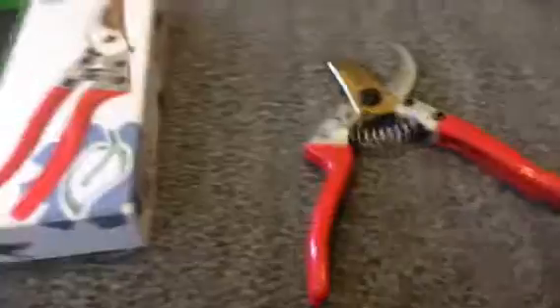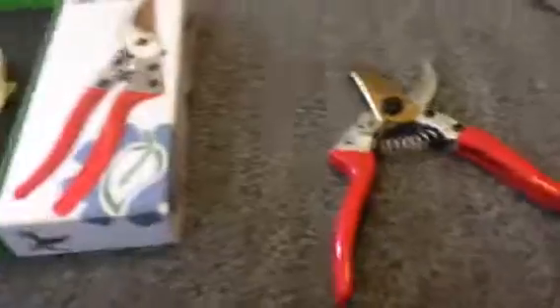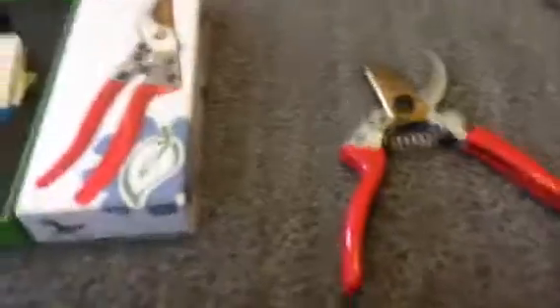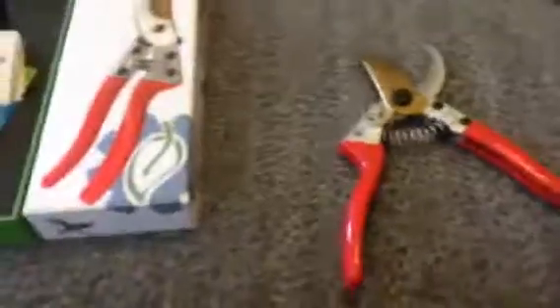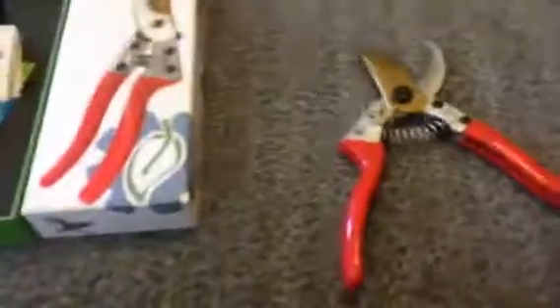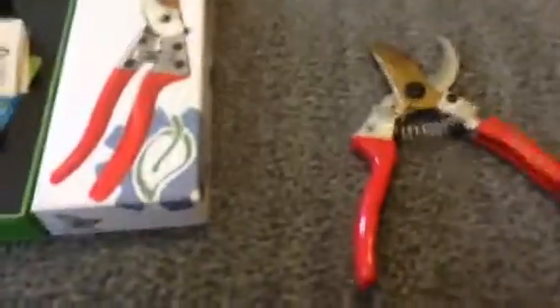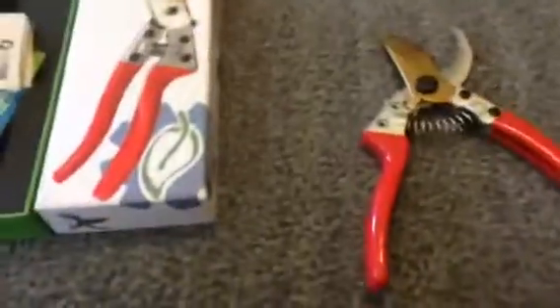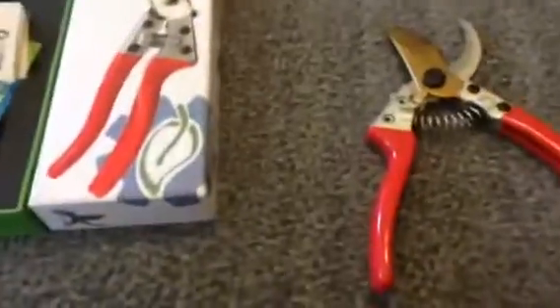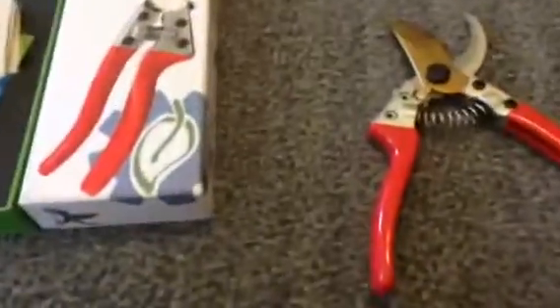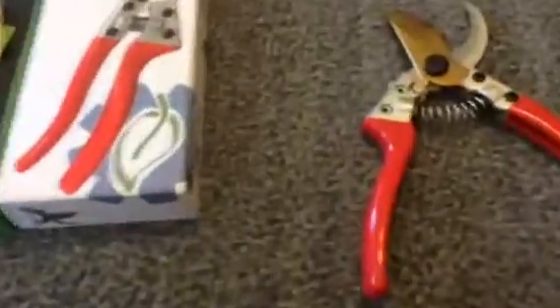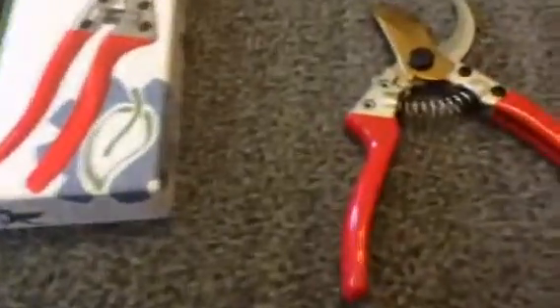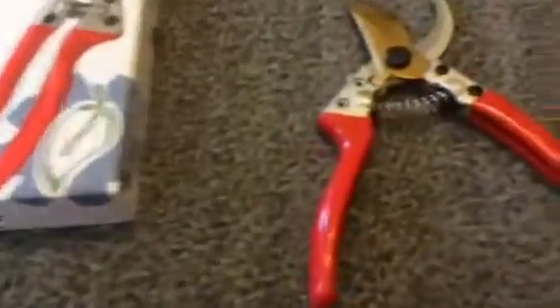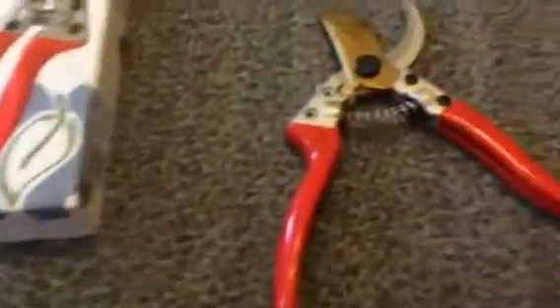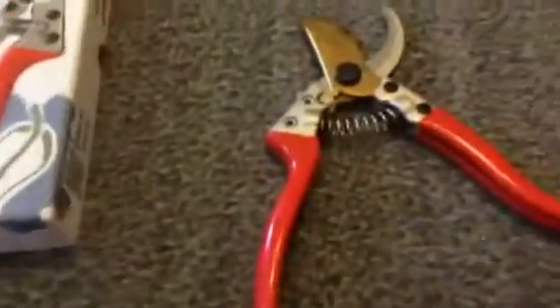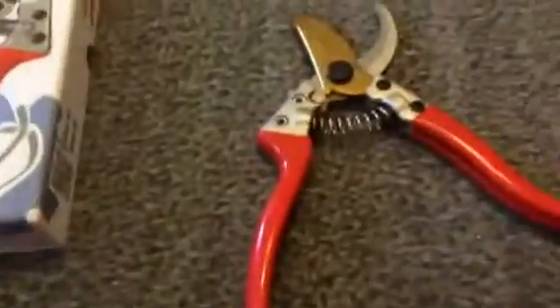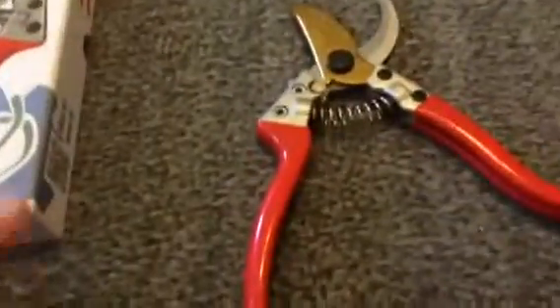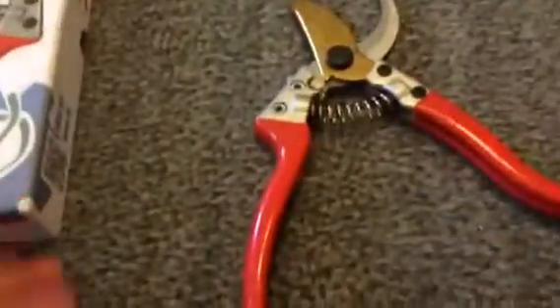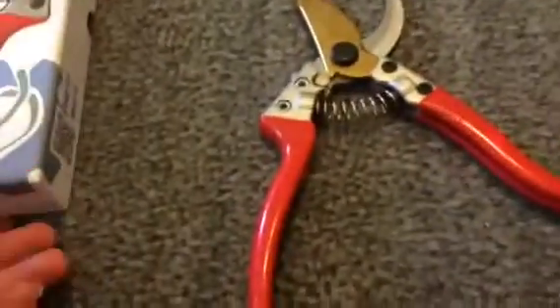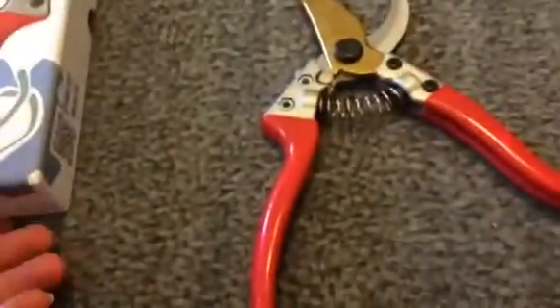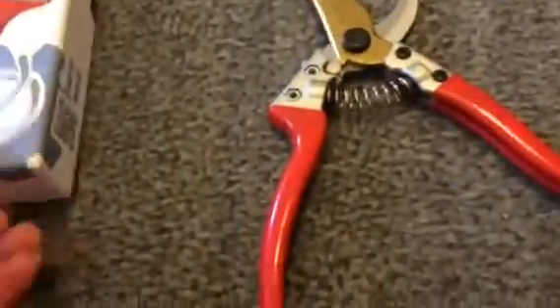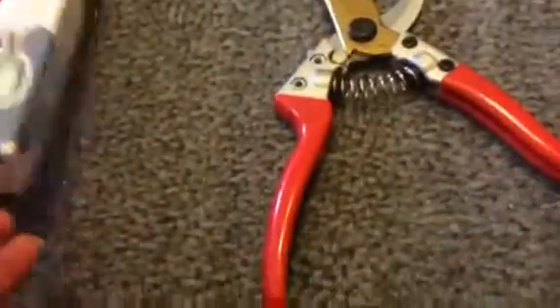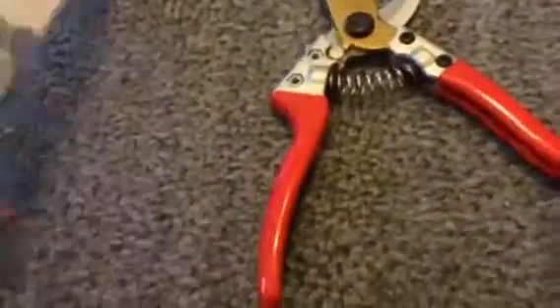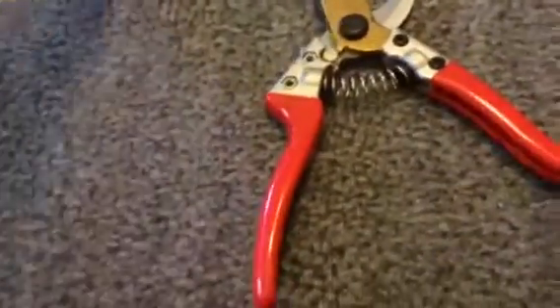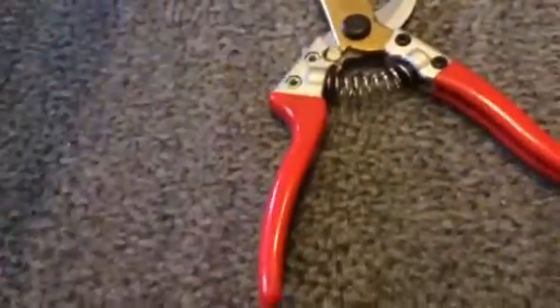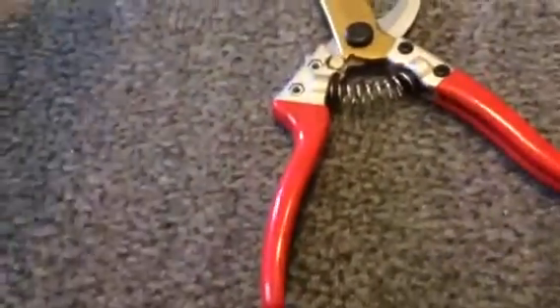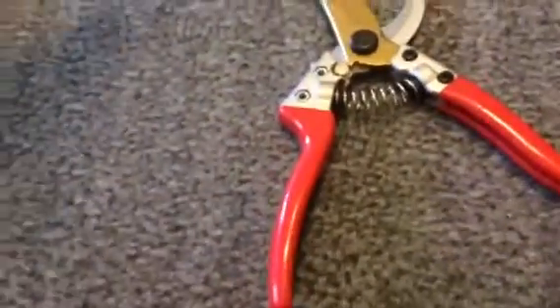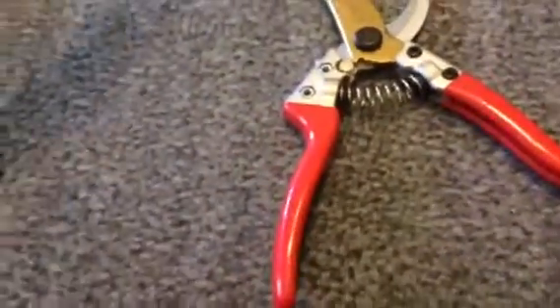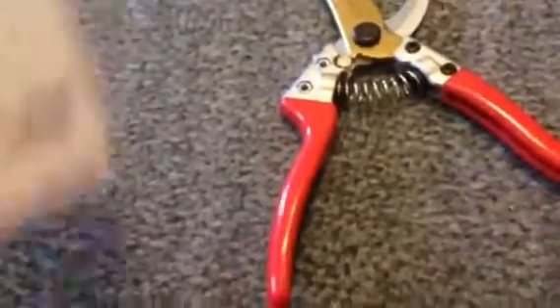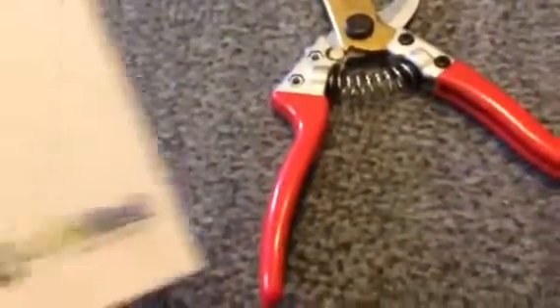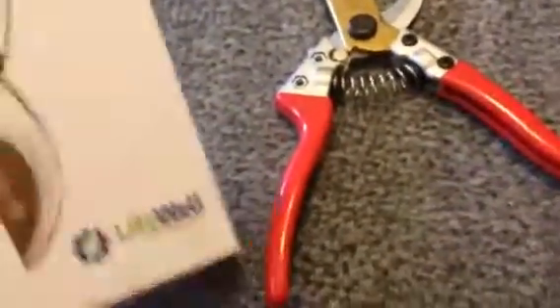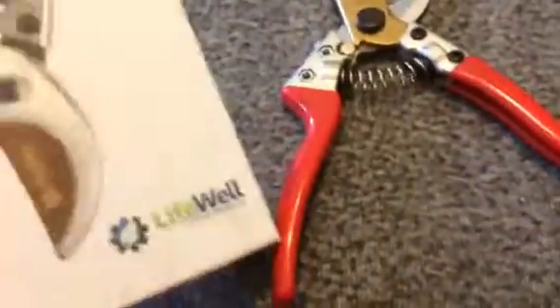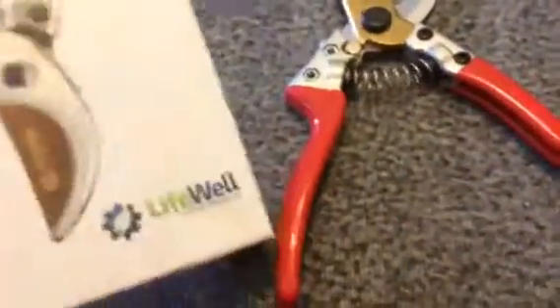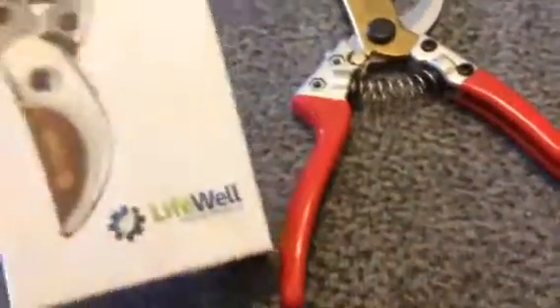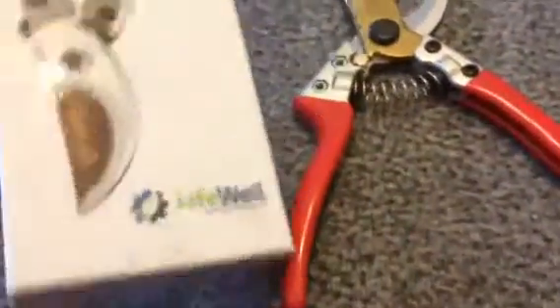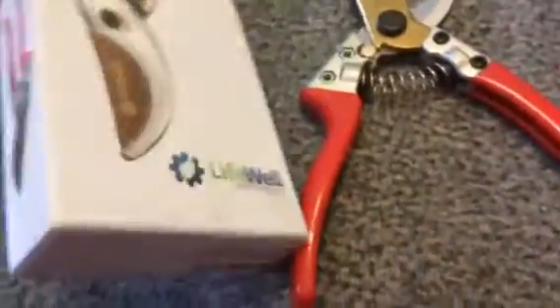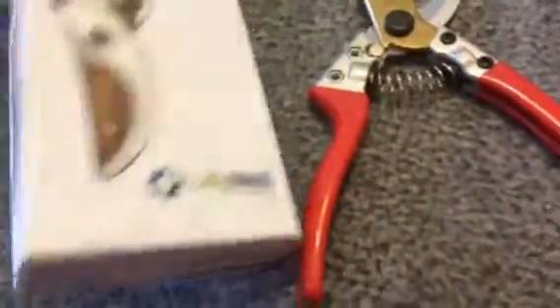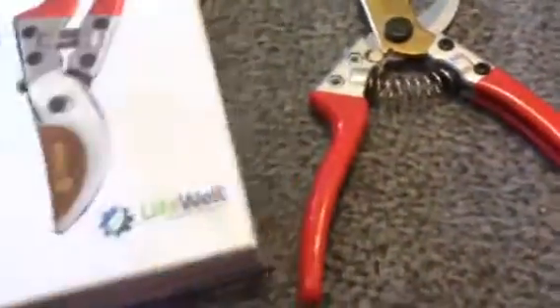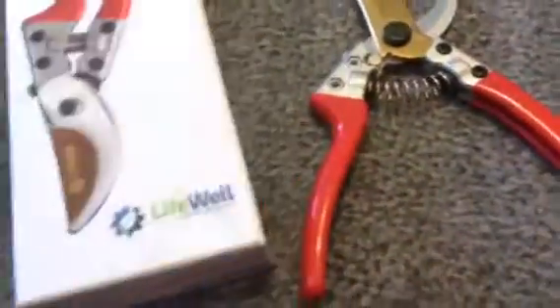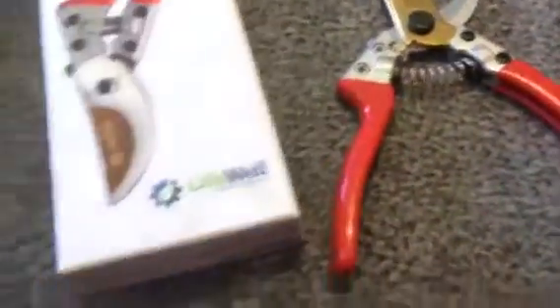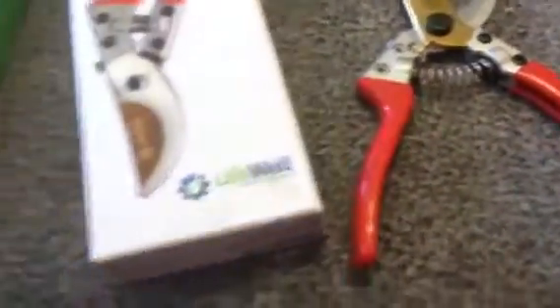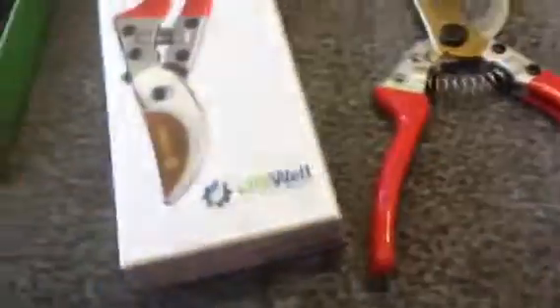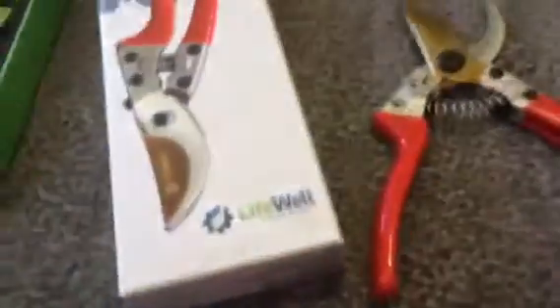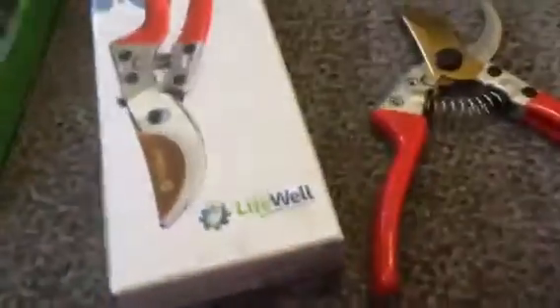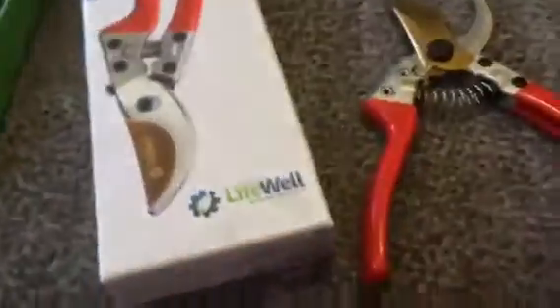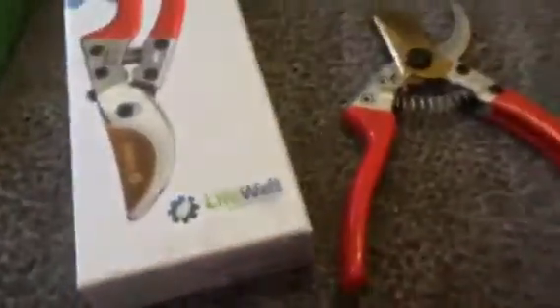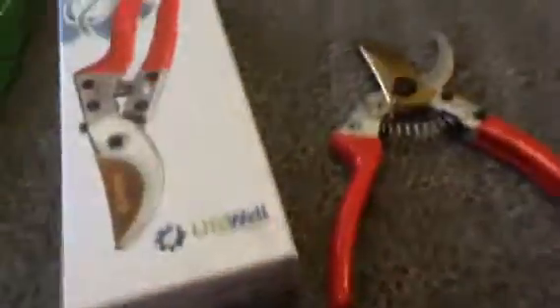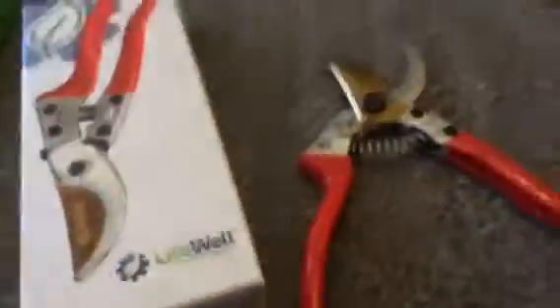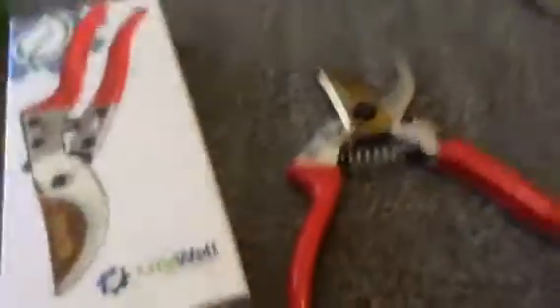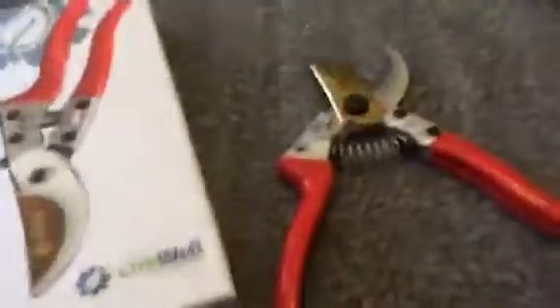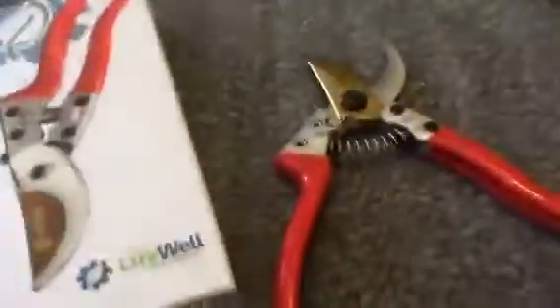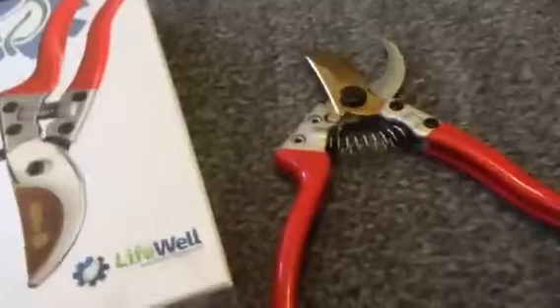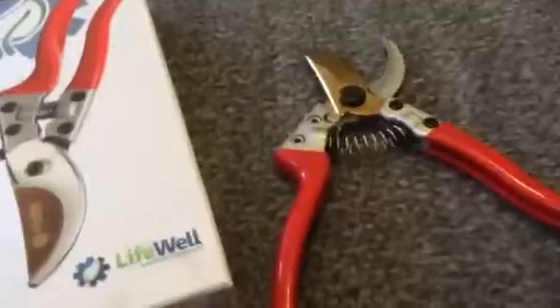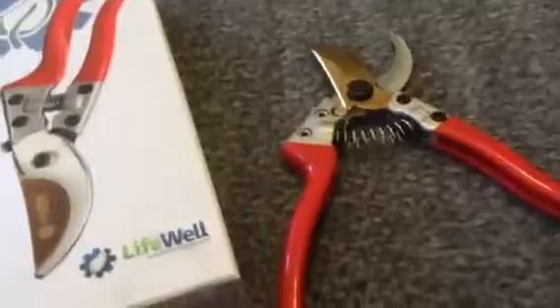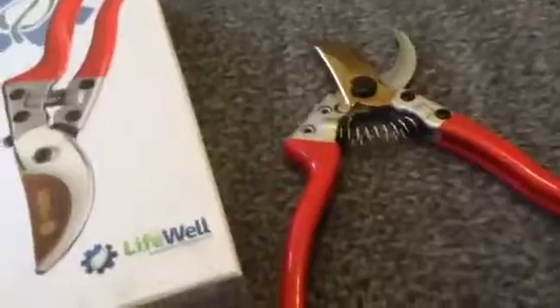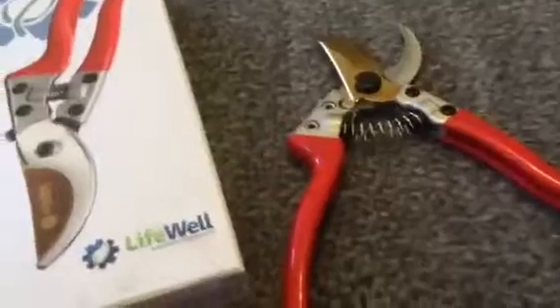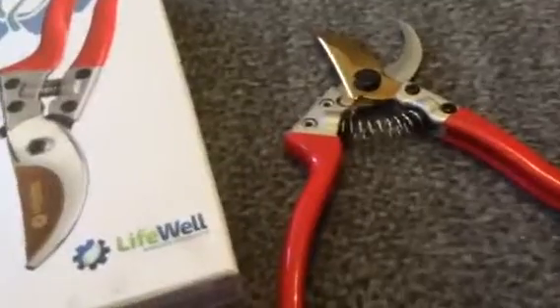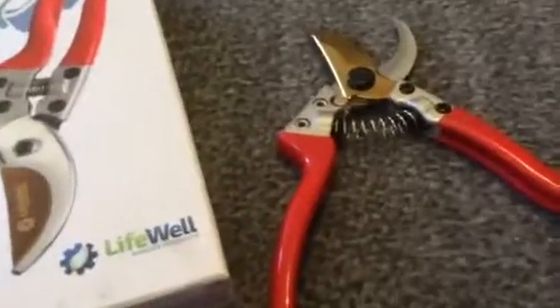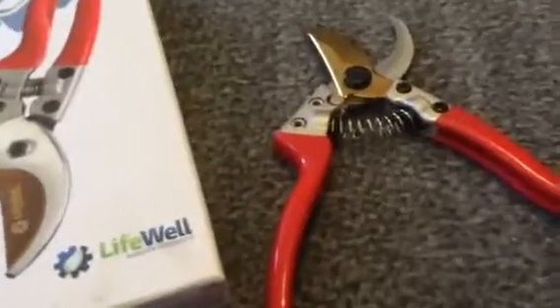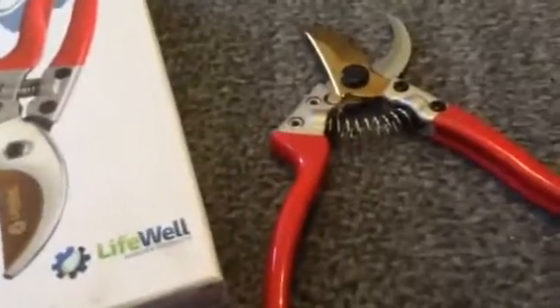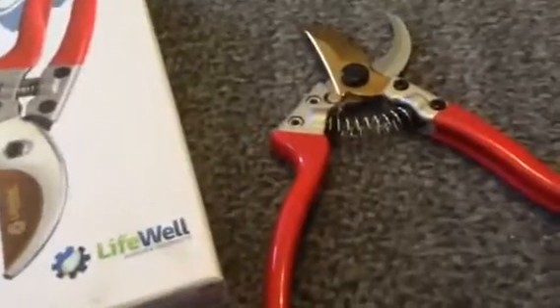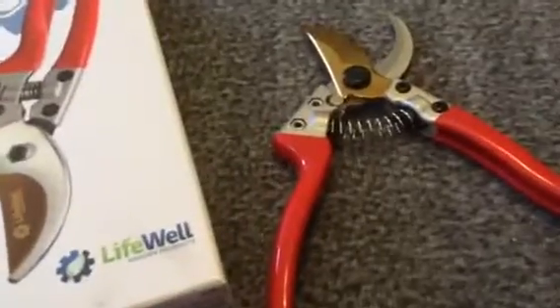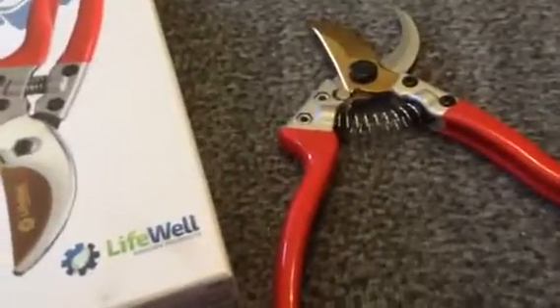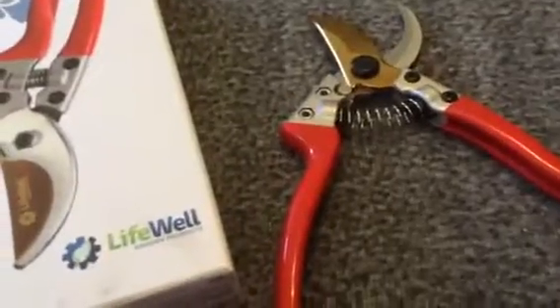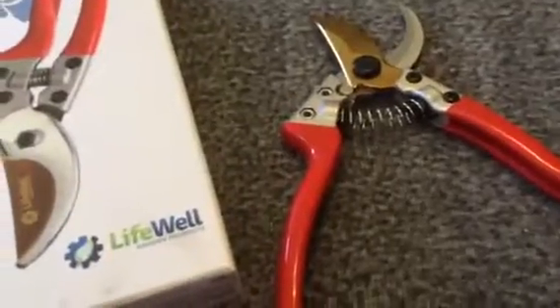Hey everybody, it's Stephanie. Today I am reviewing Lifewell, and this is a set of pruning shears.